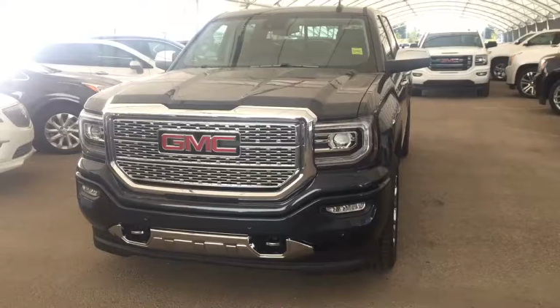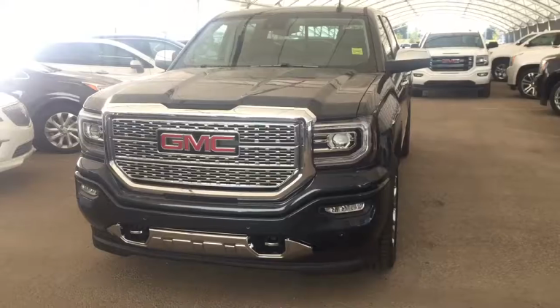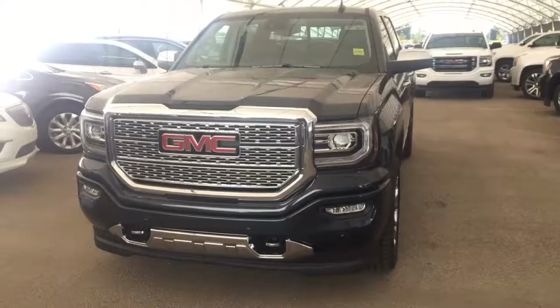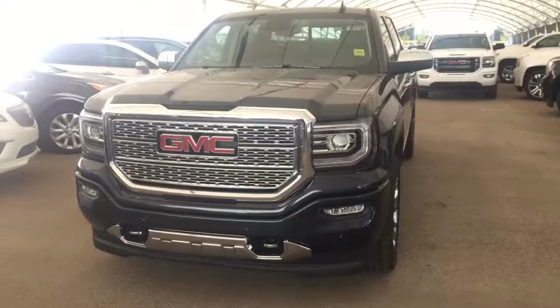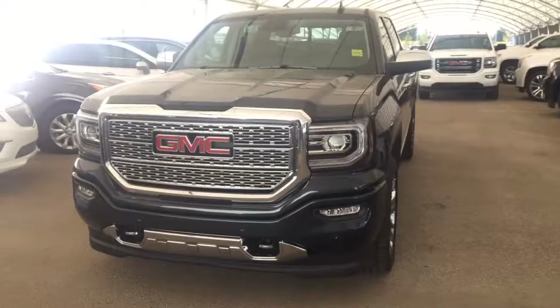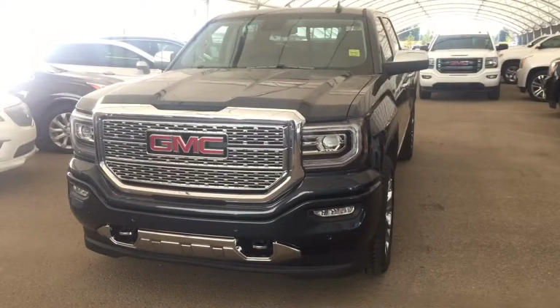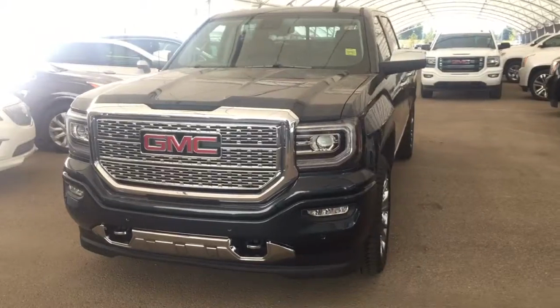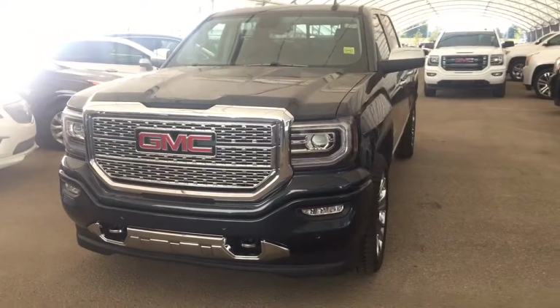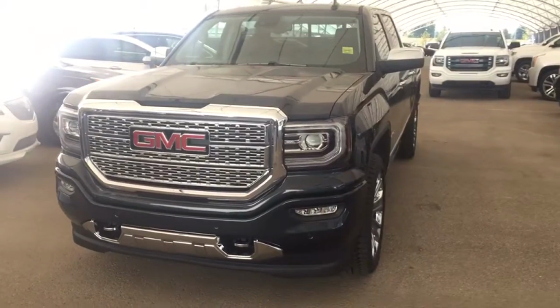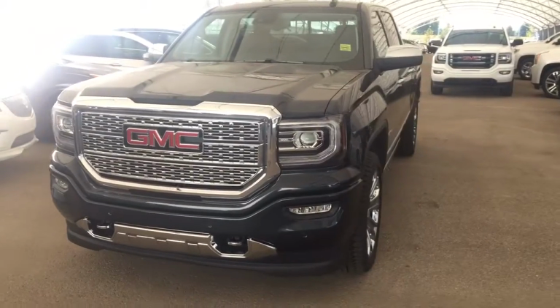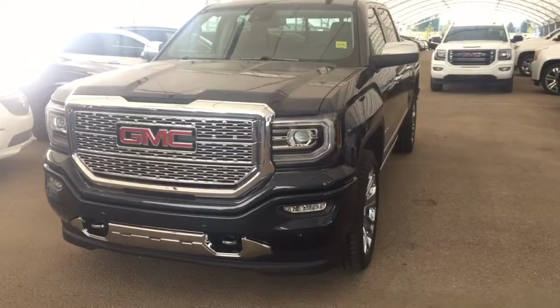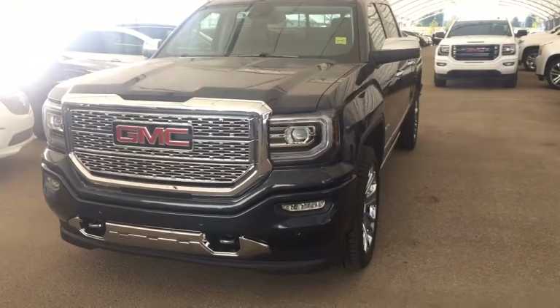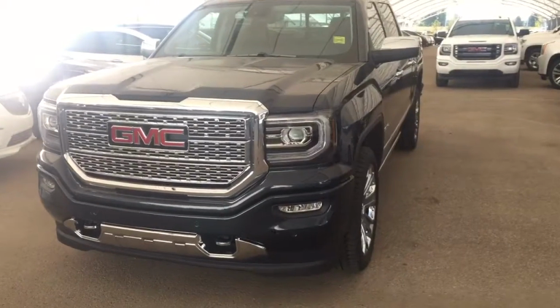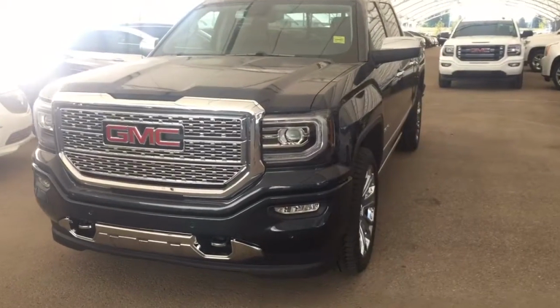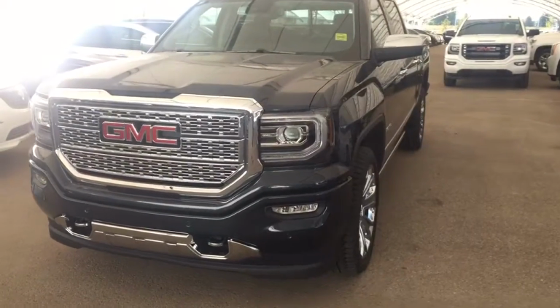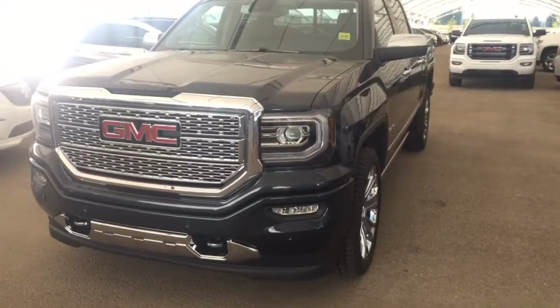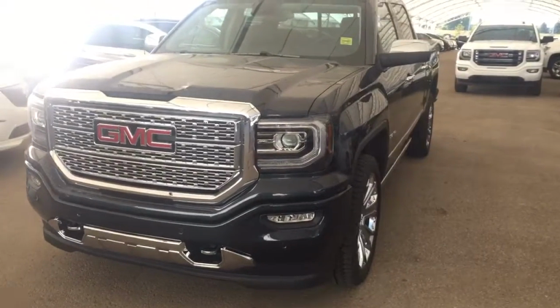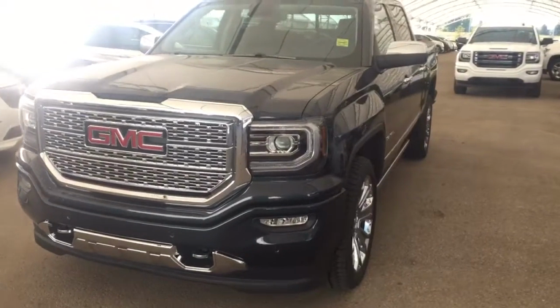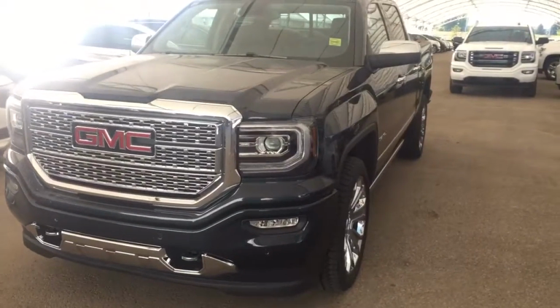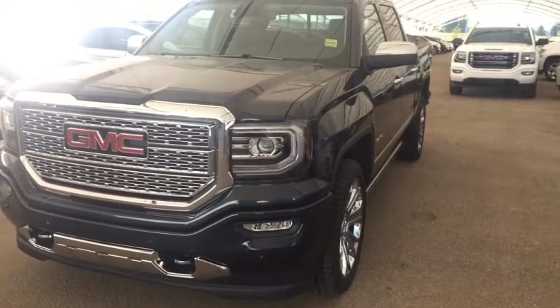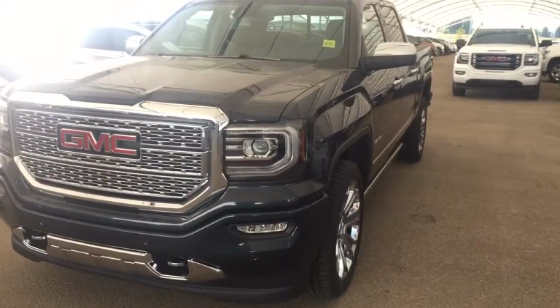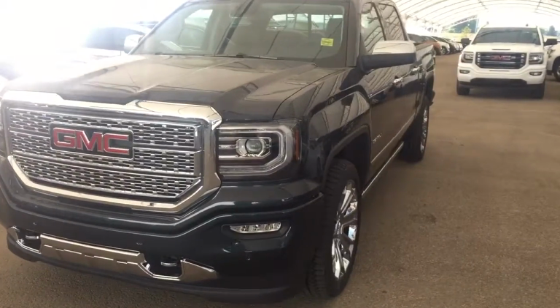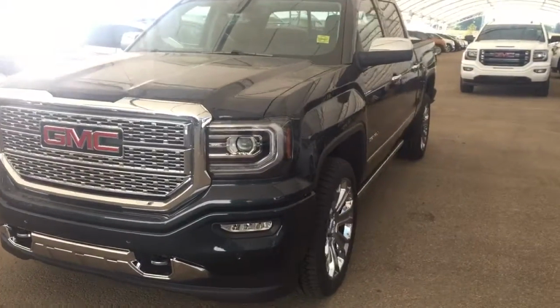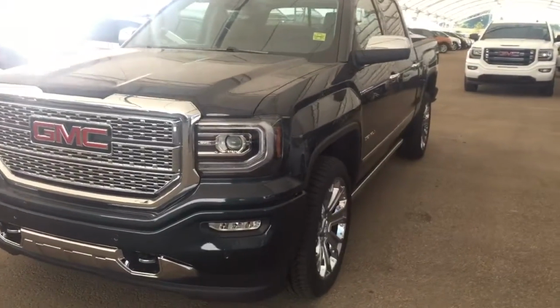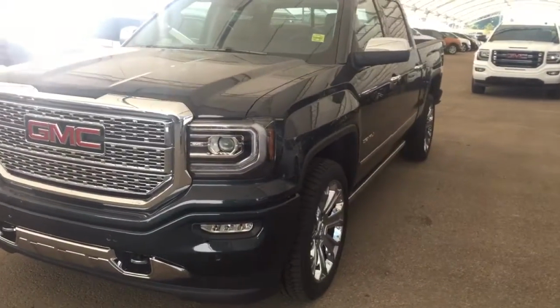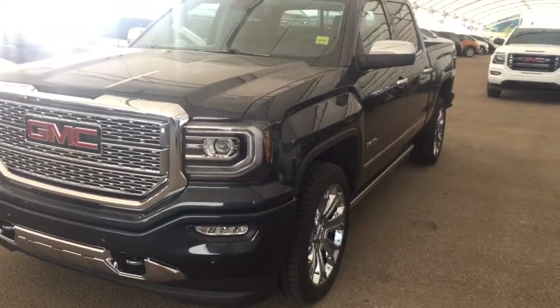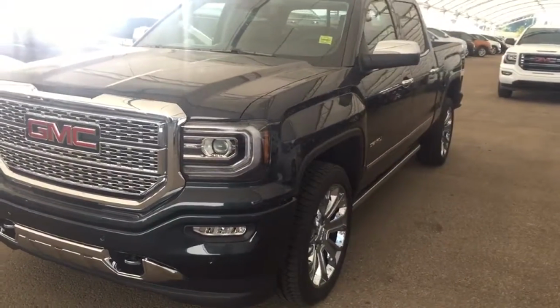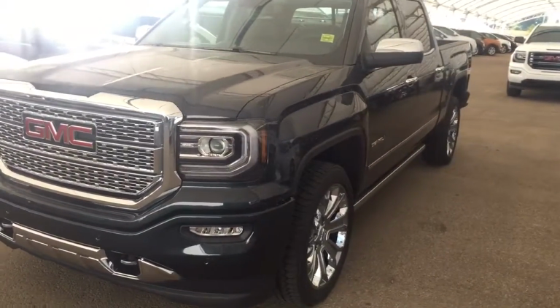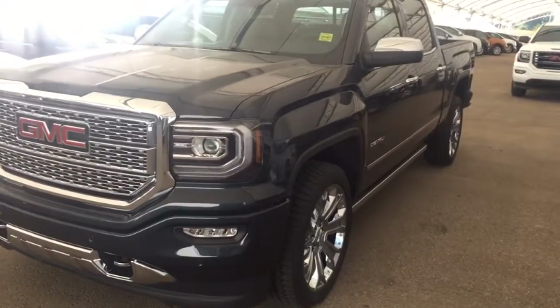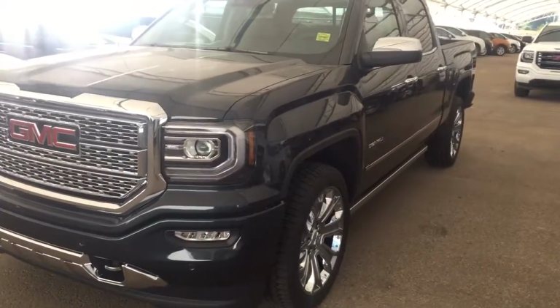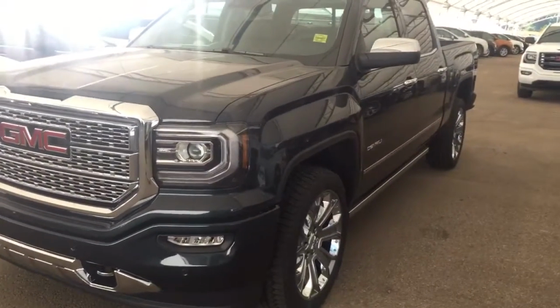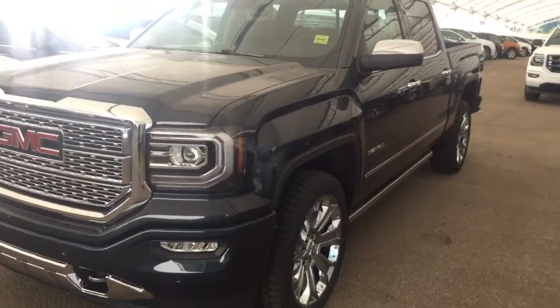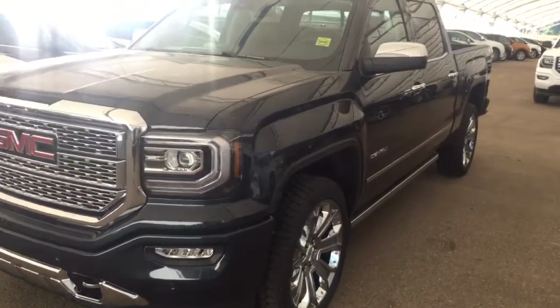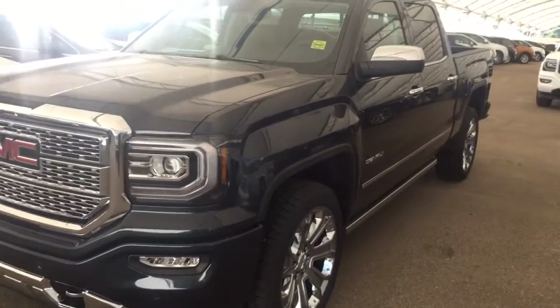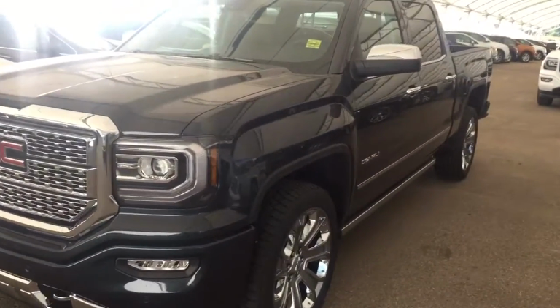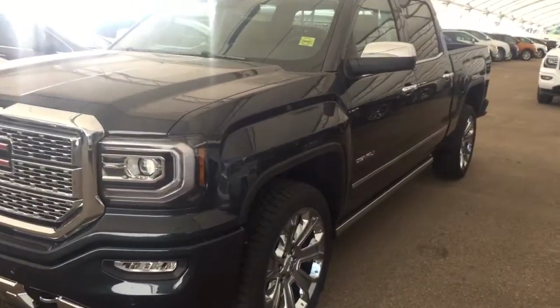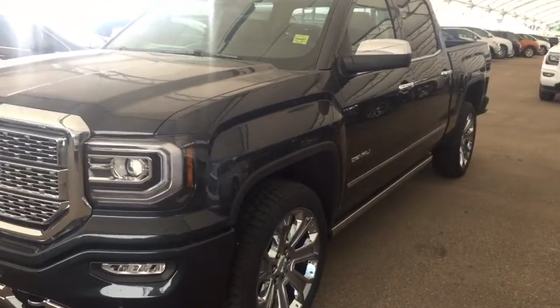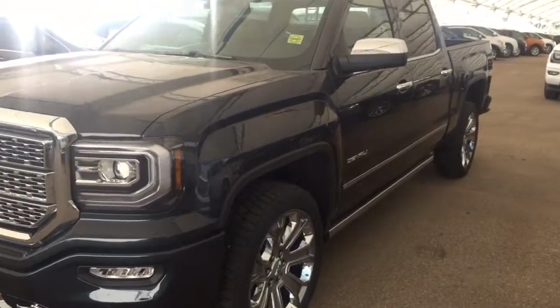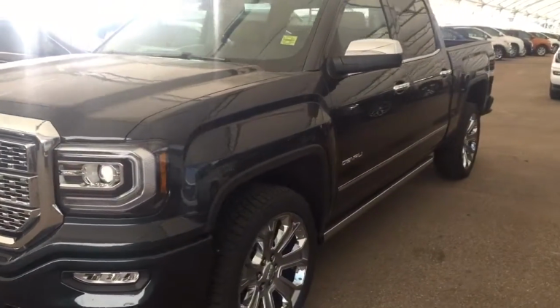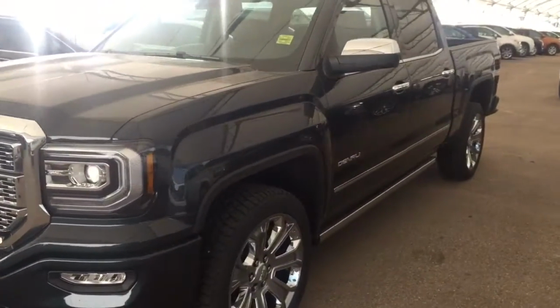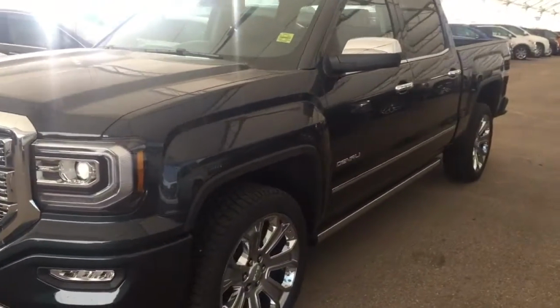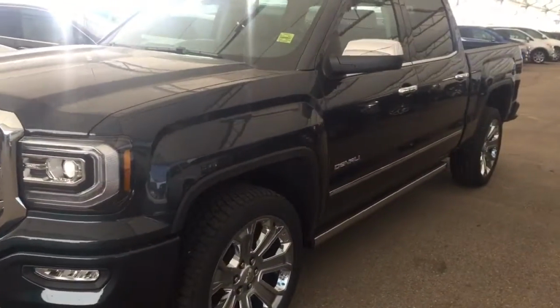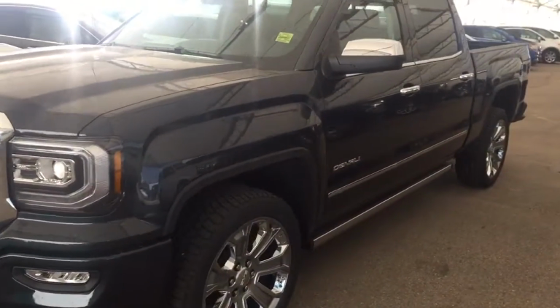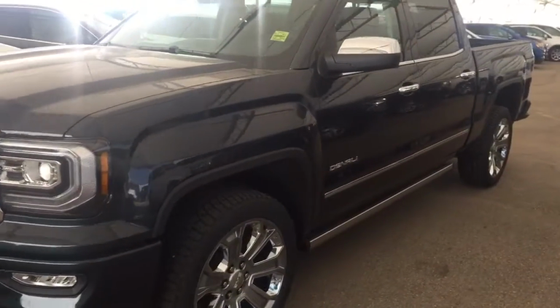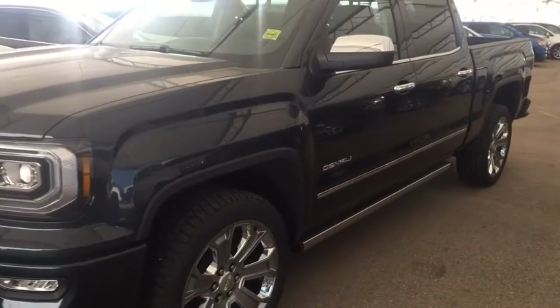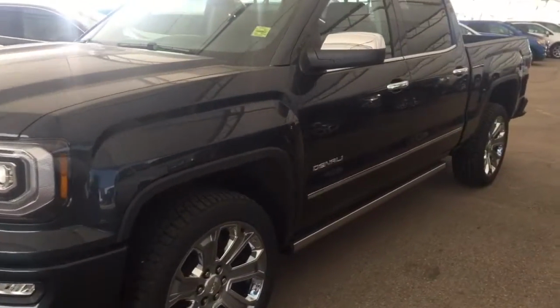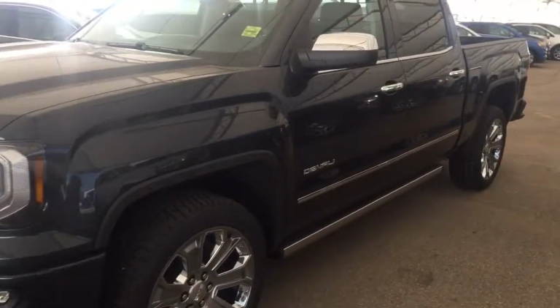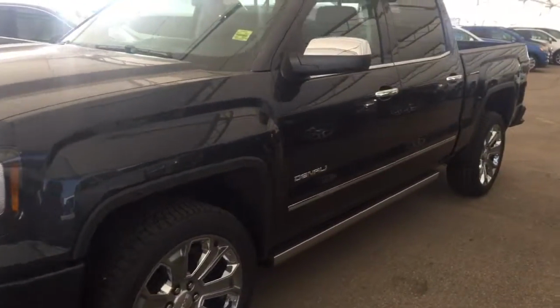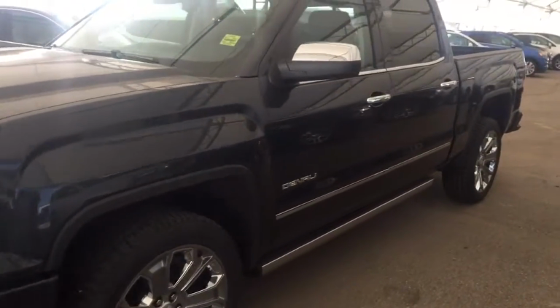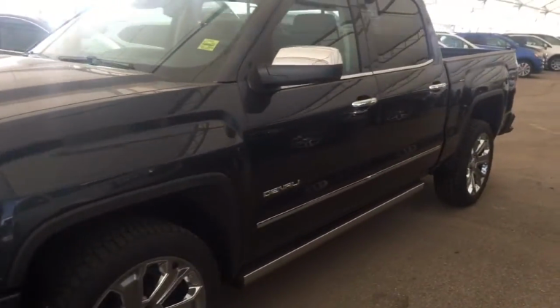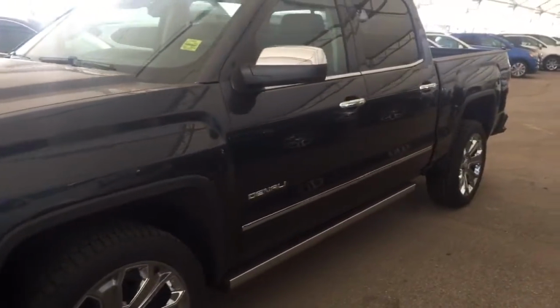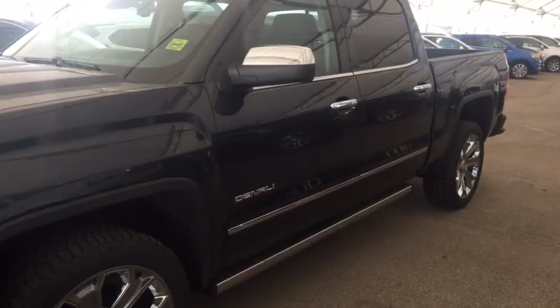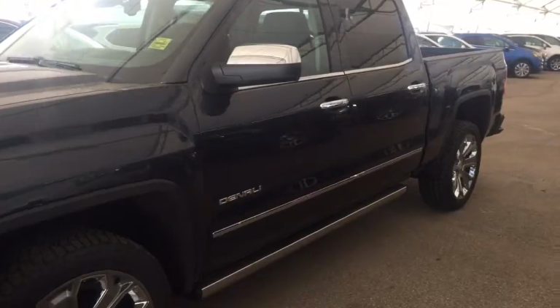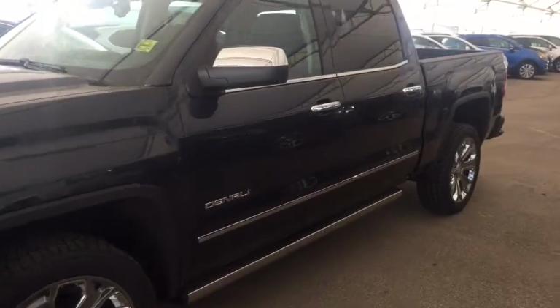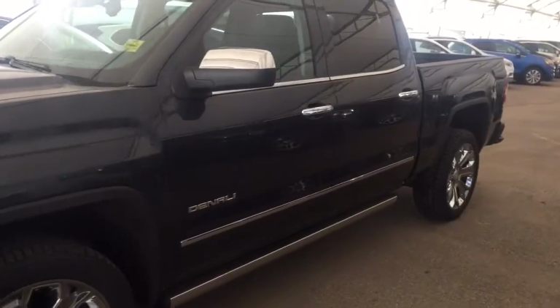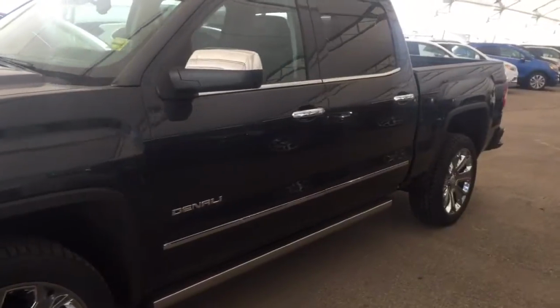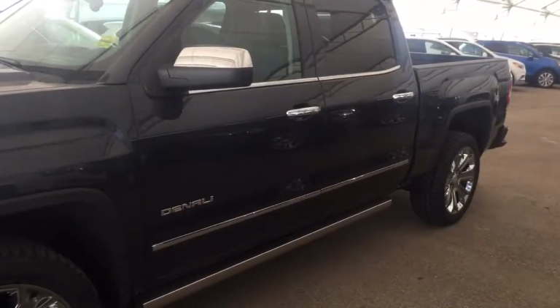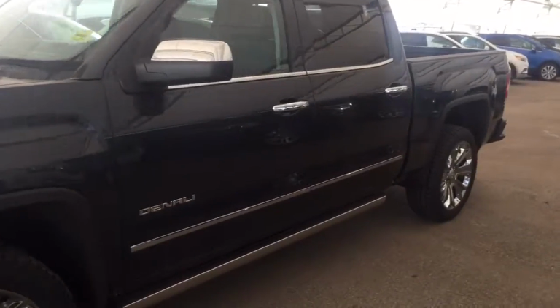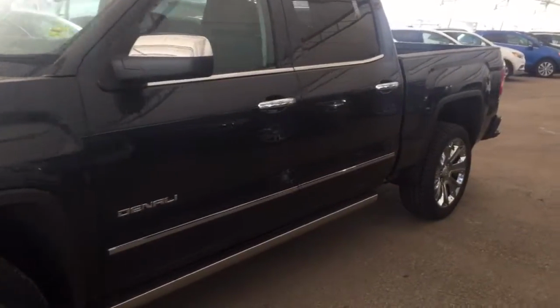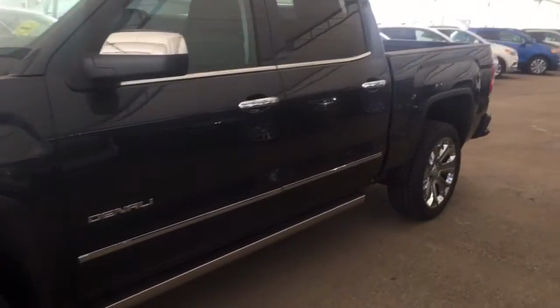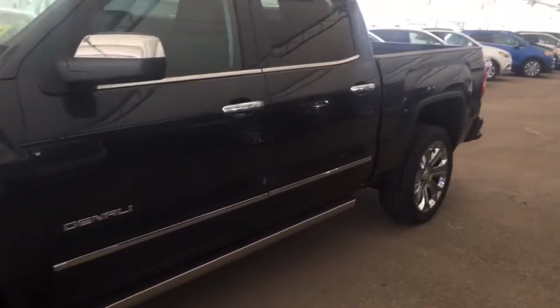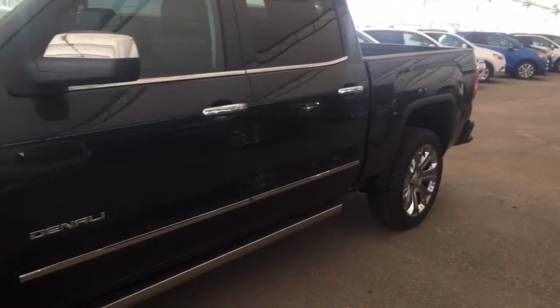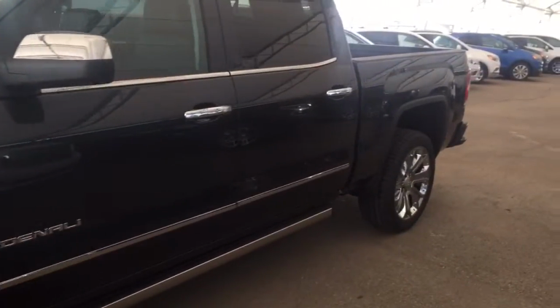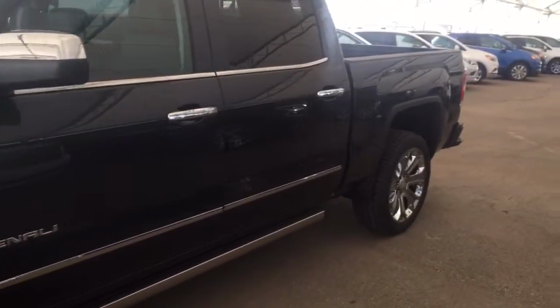Welcome to Davis Chevrolet. This is a 2017 GMC Sierra Denali in the color black.